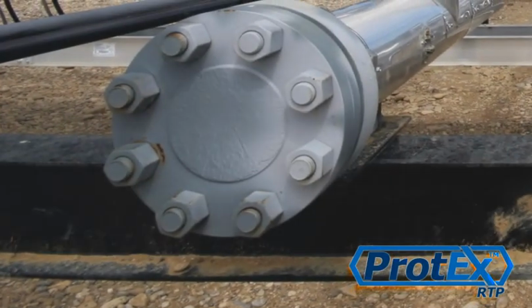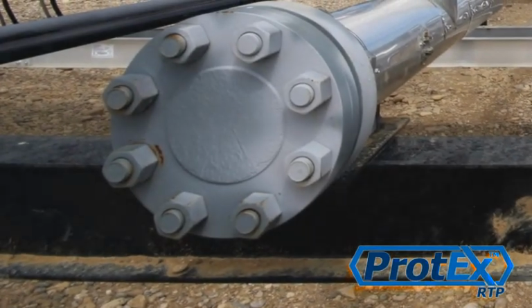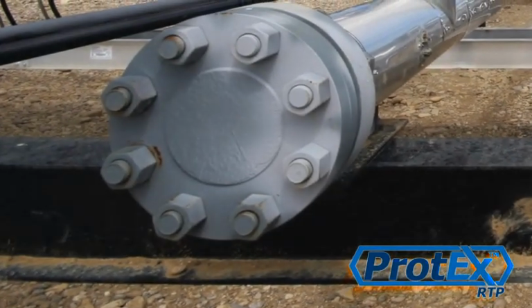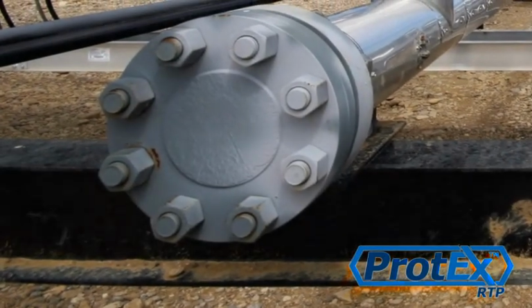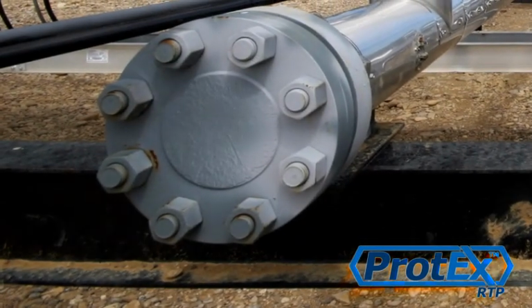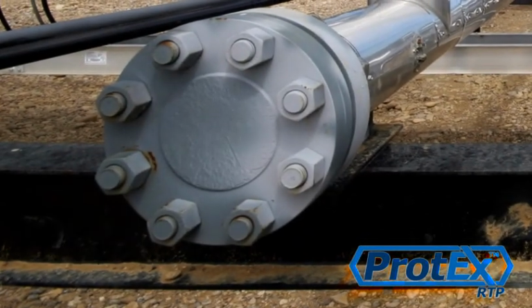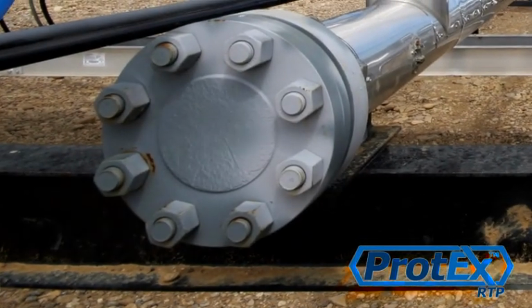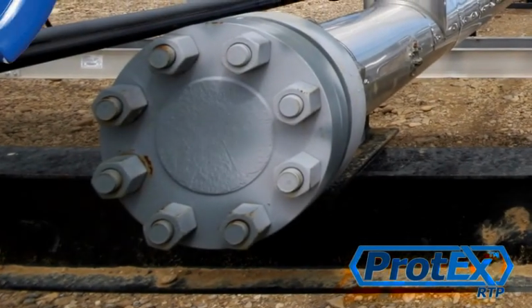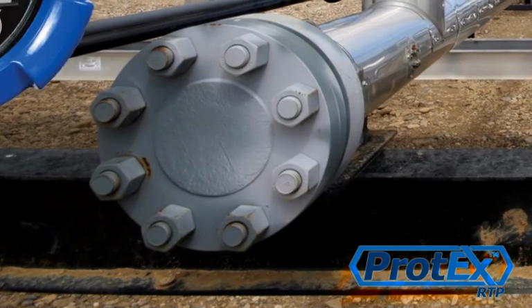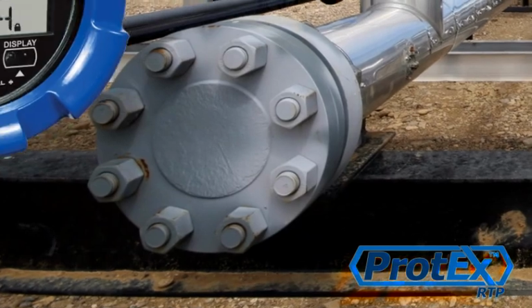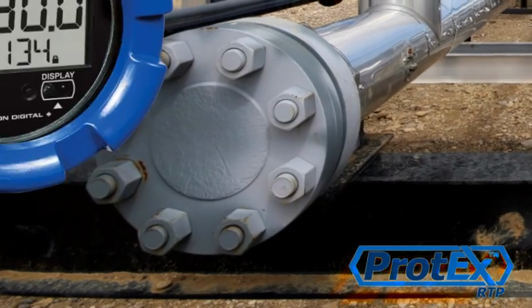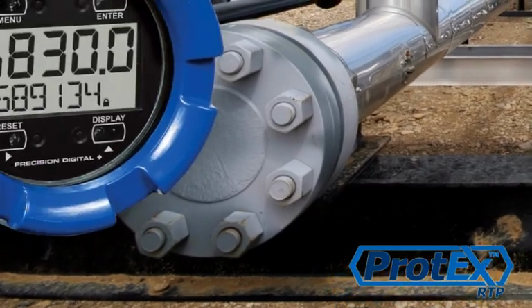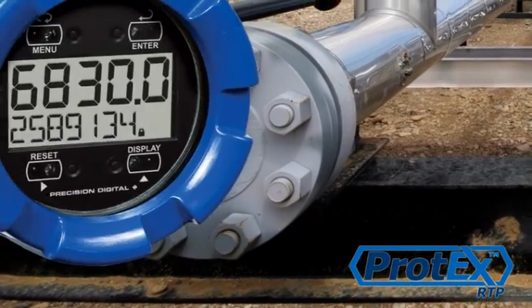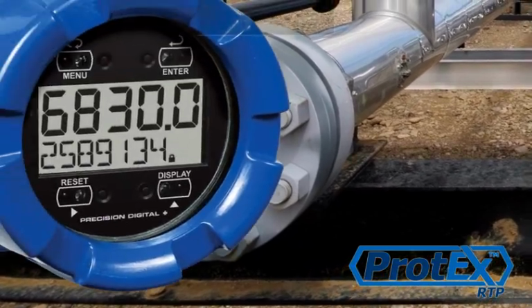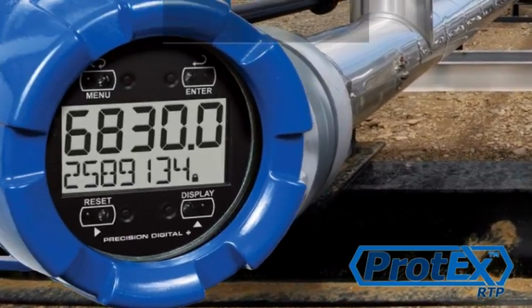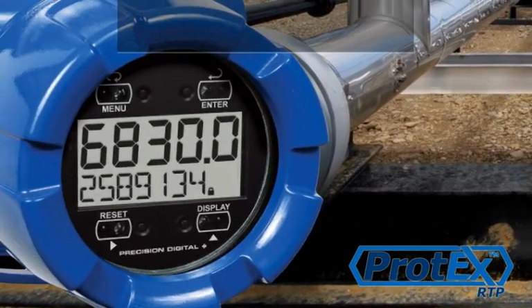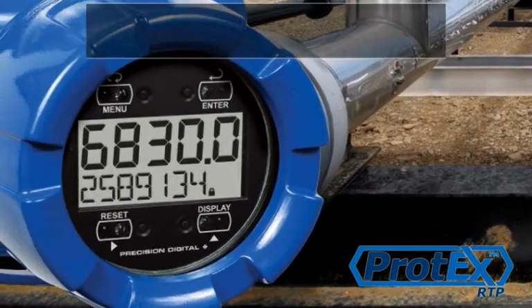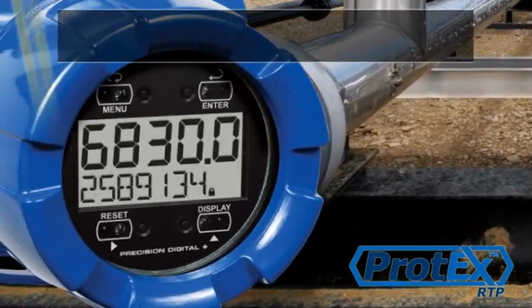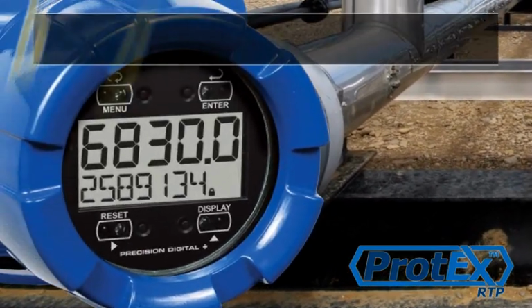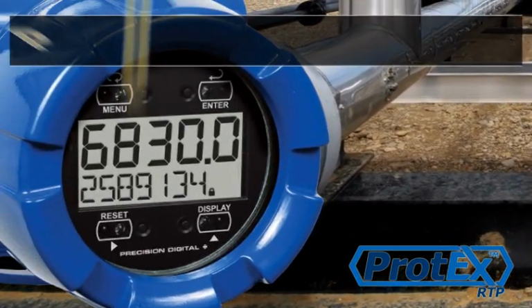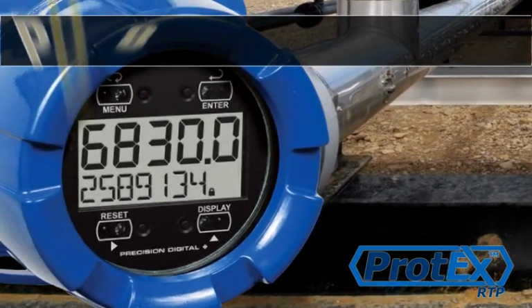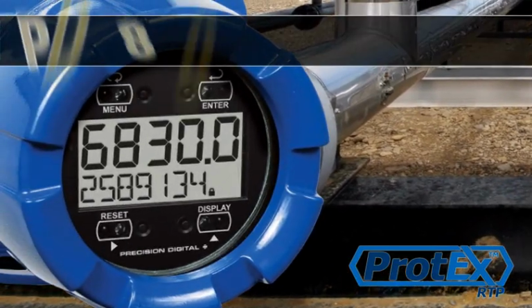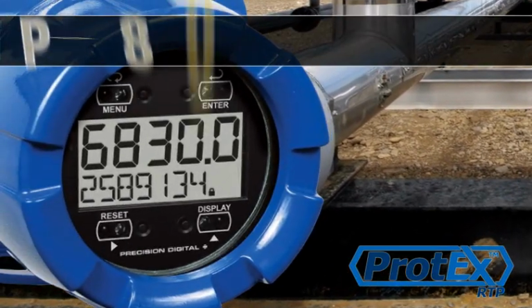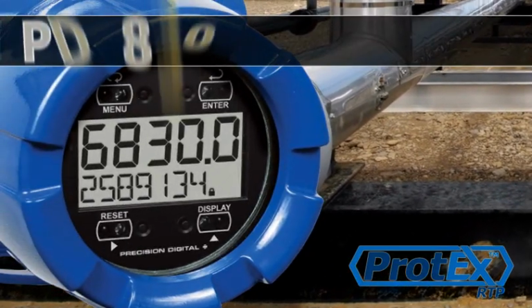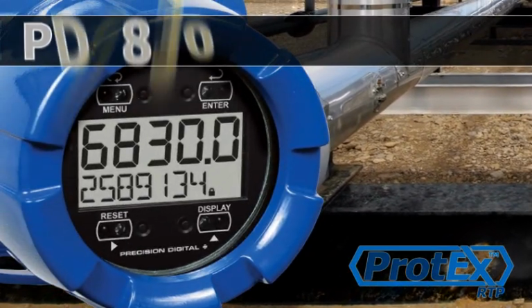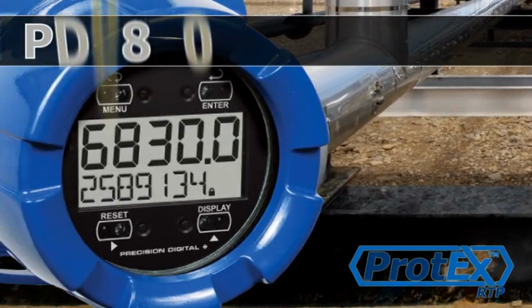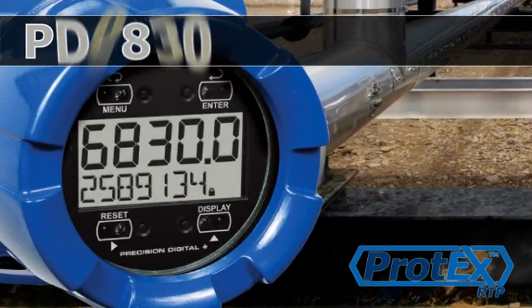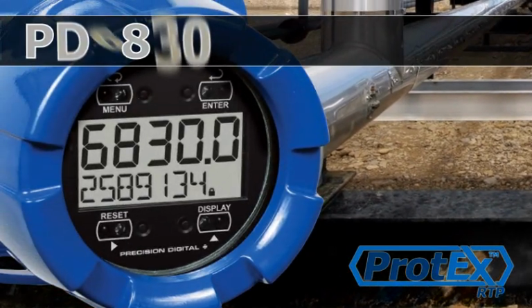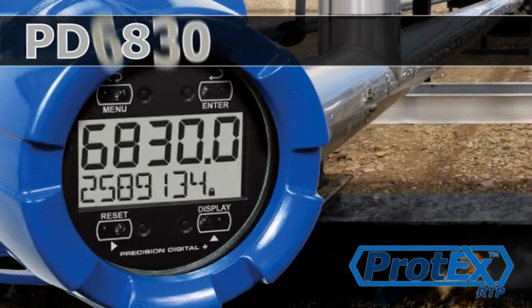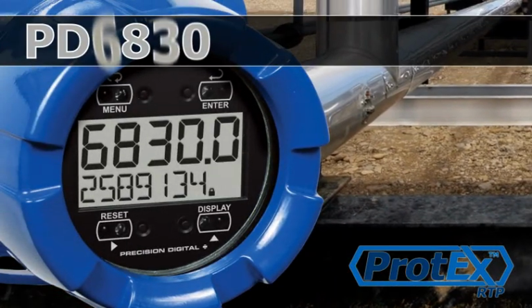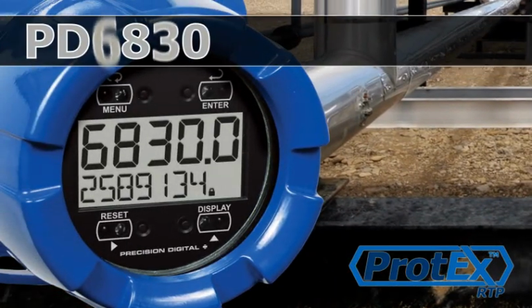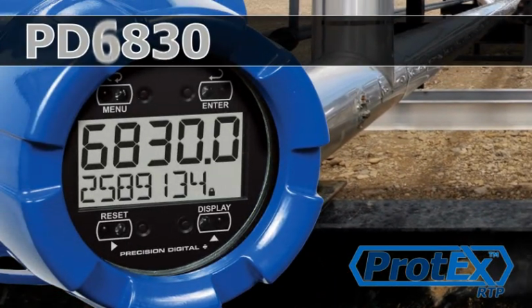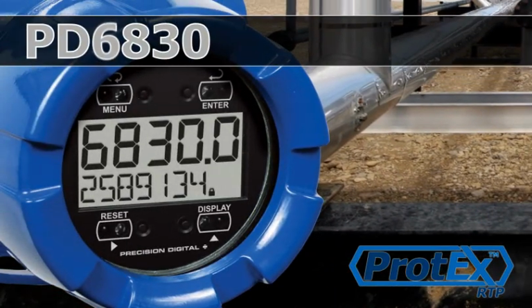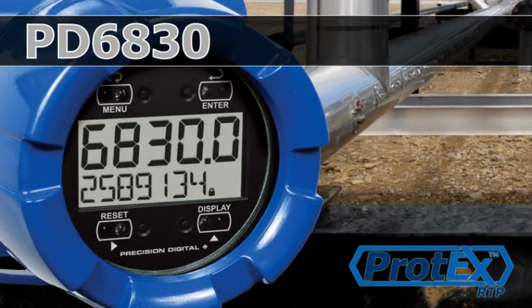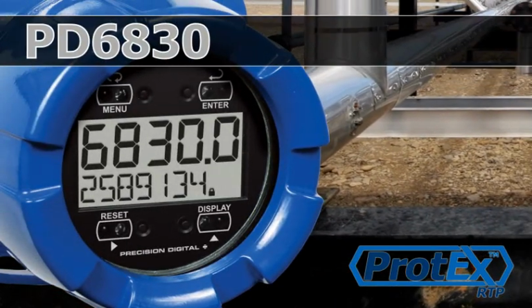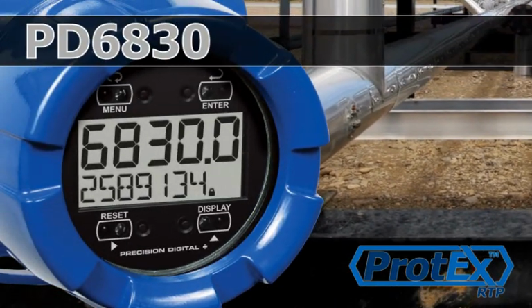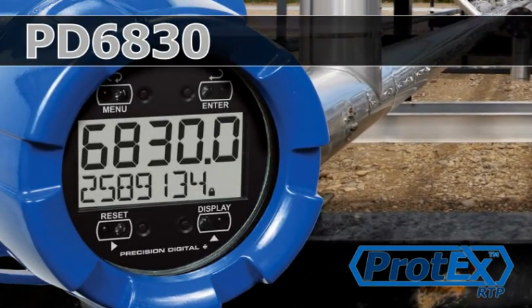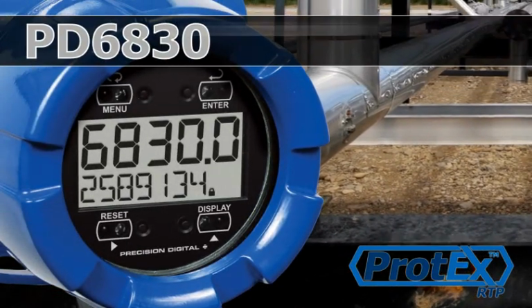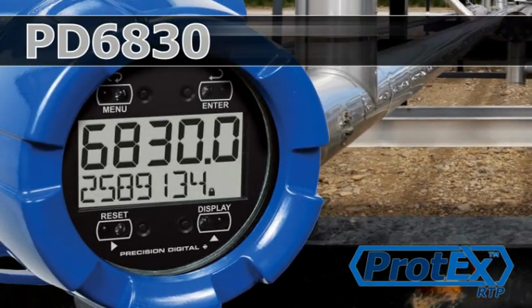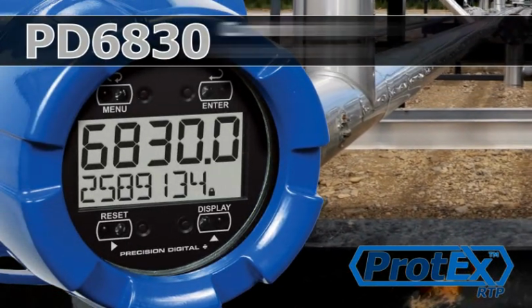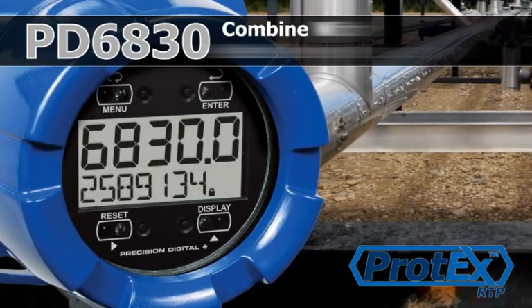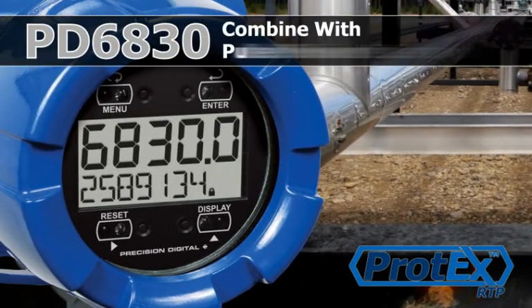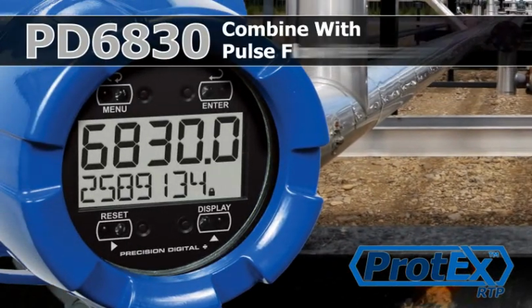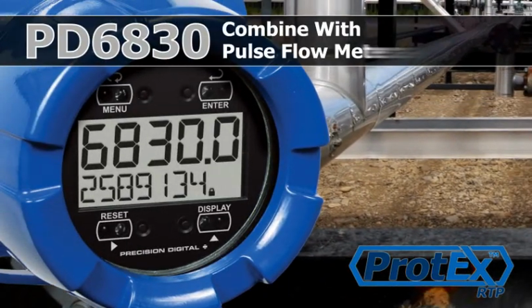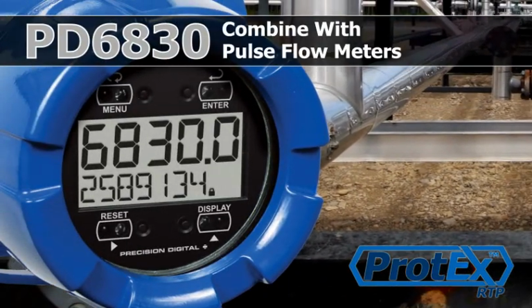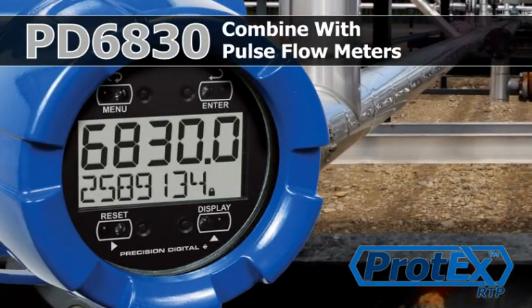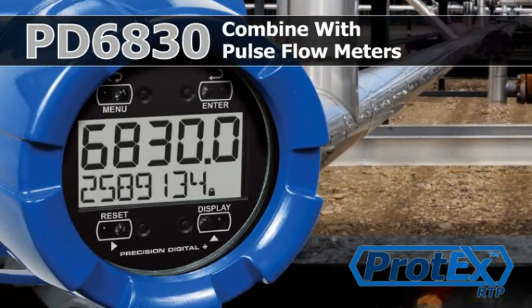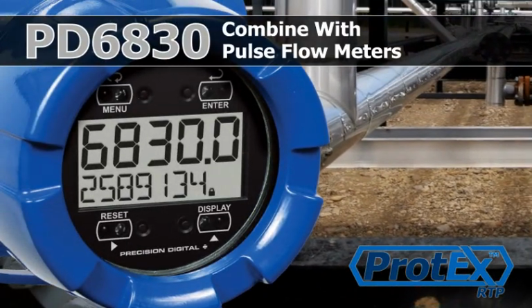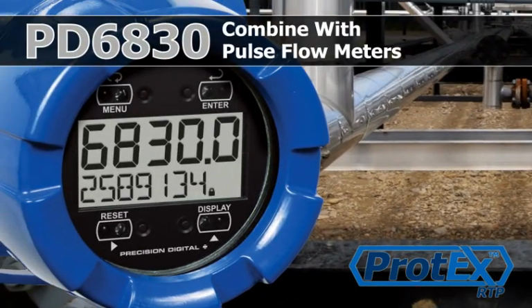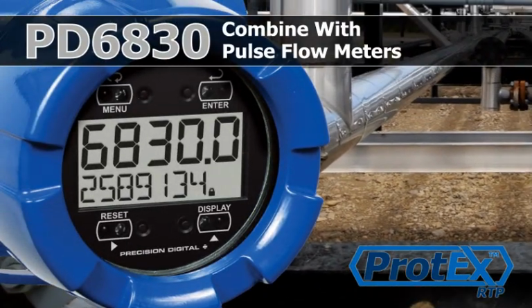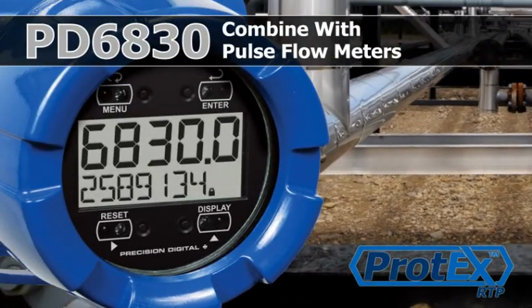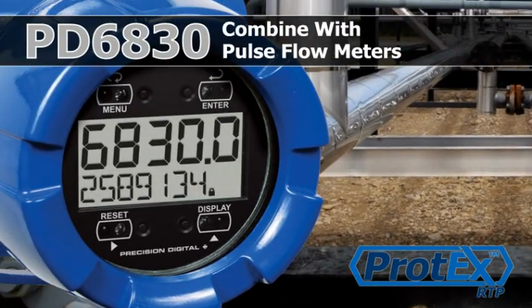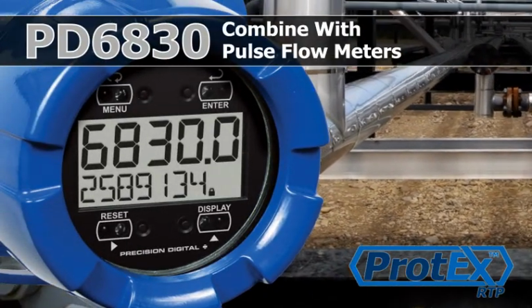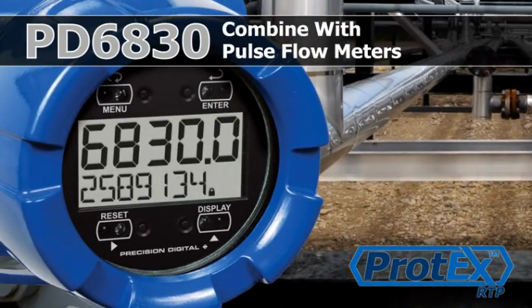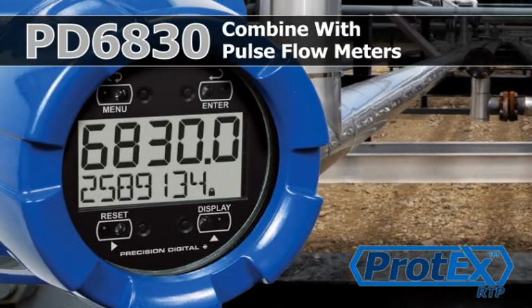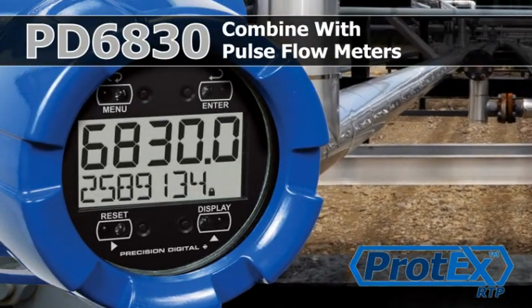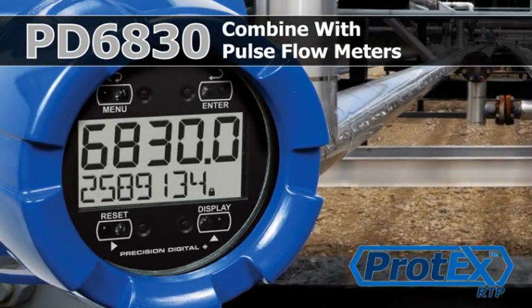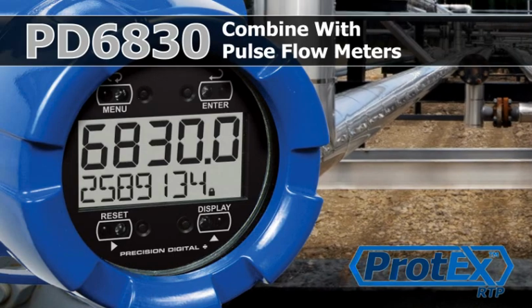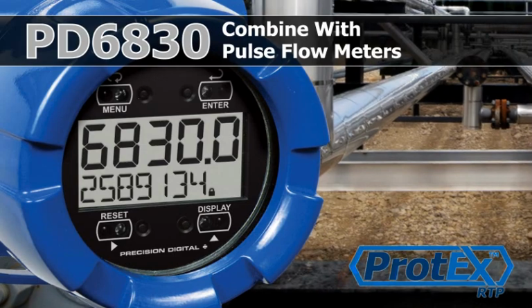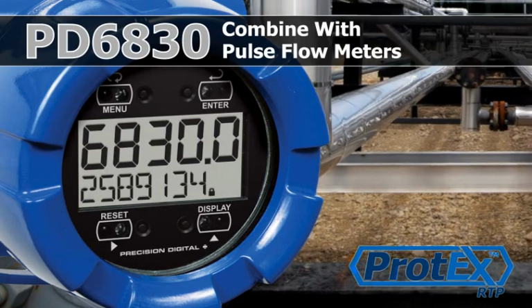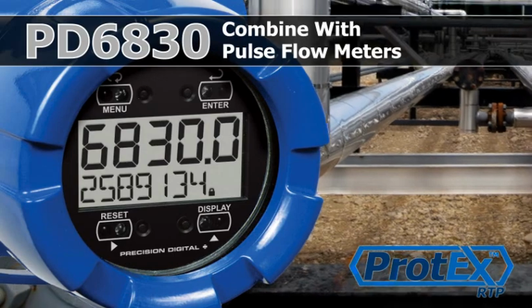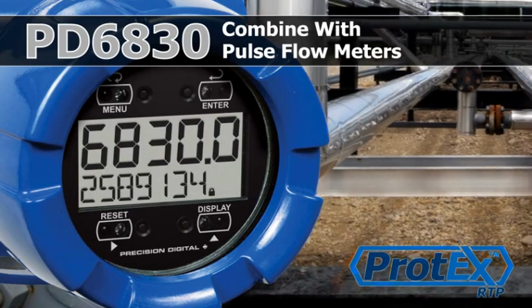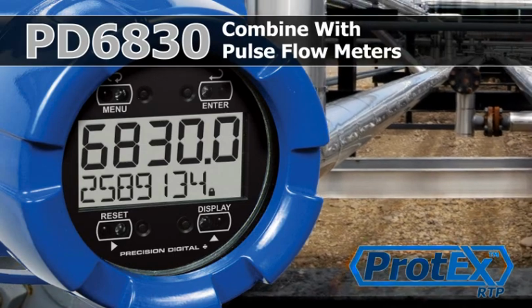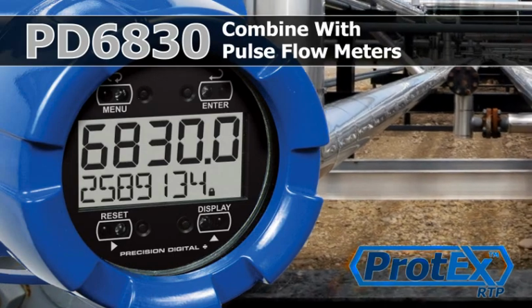Combine the newly redesigned PD6830 with your pulse flow meters and get the most out of your application.